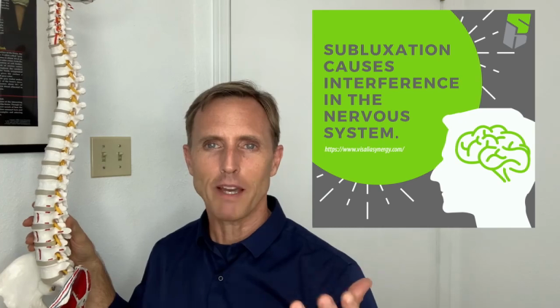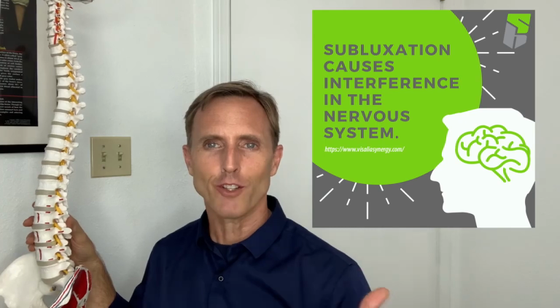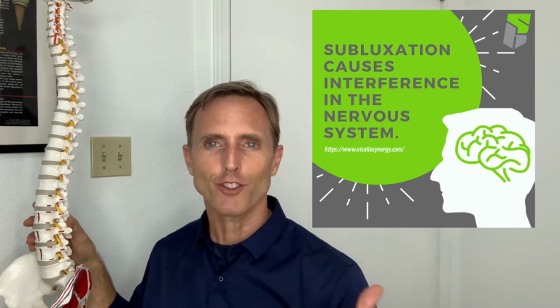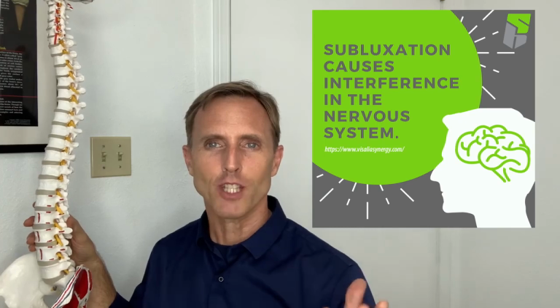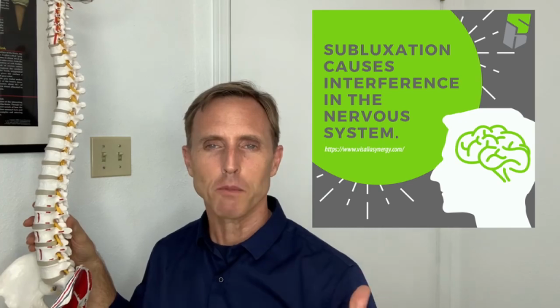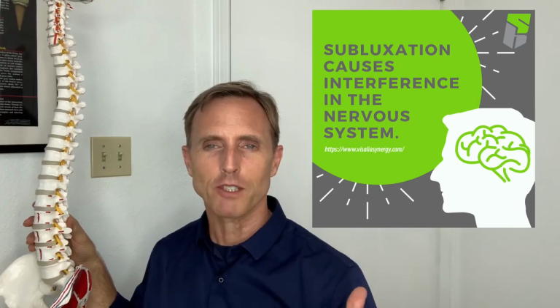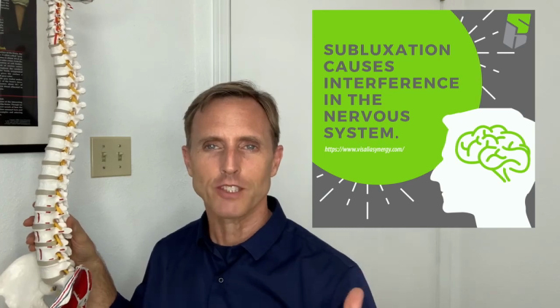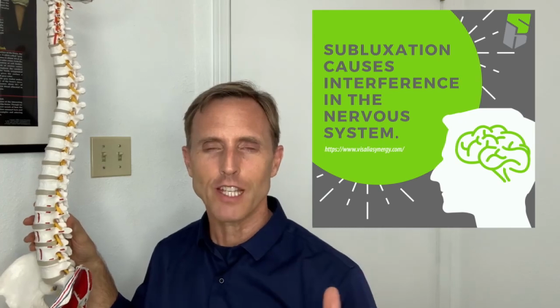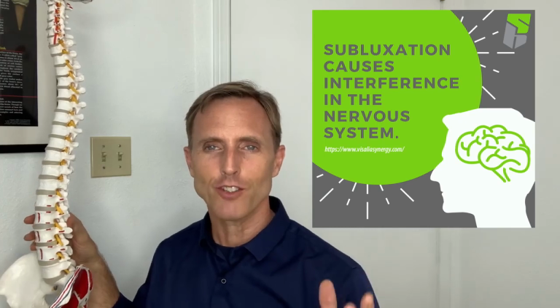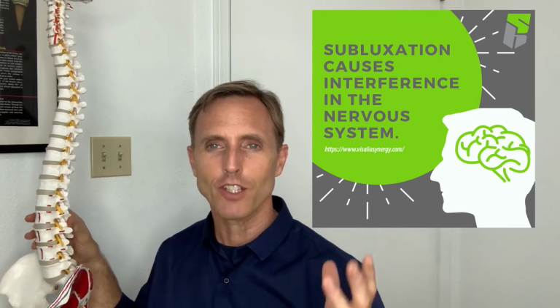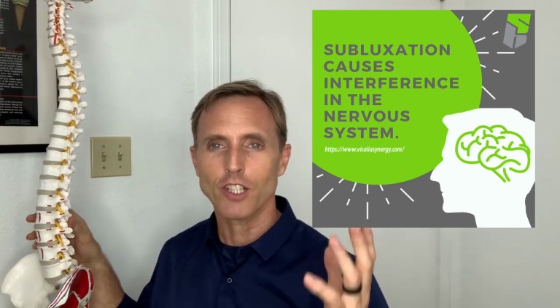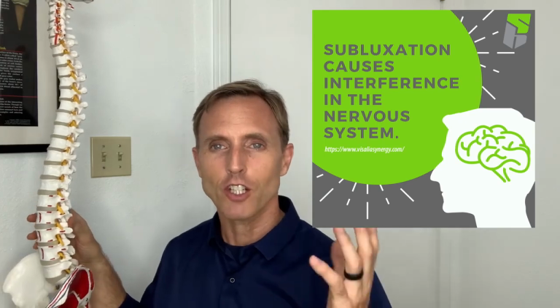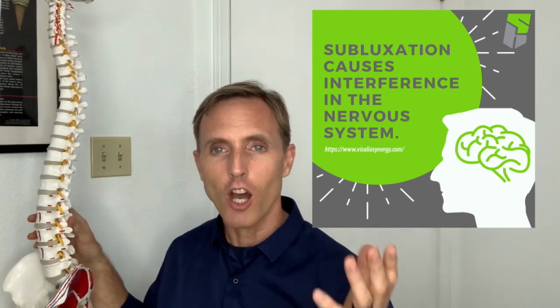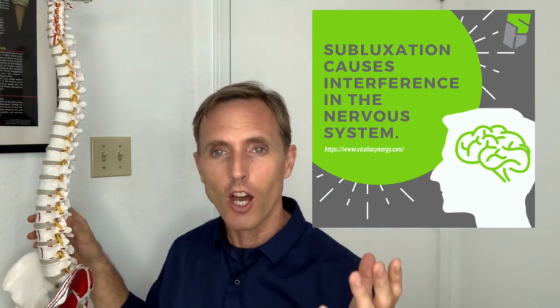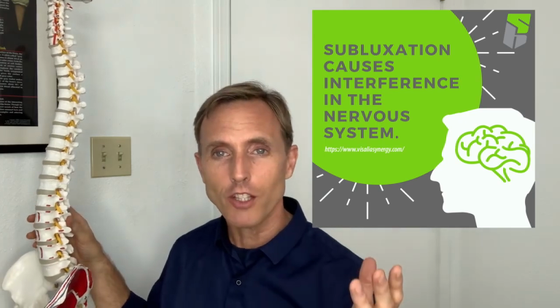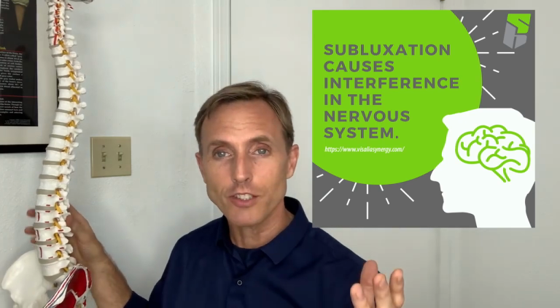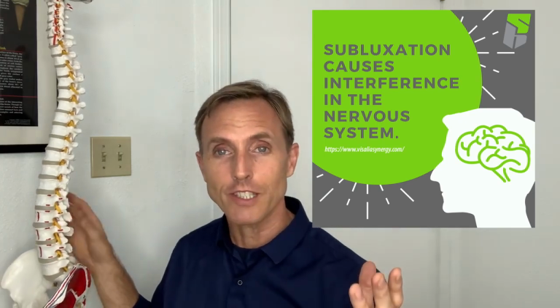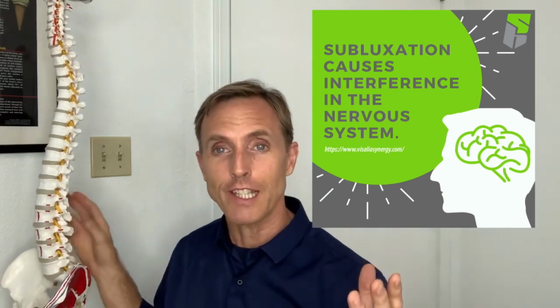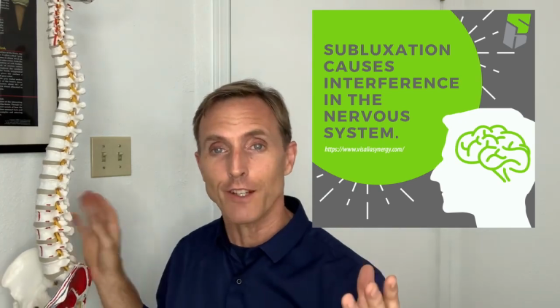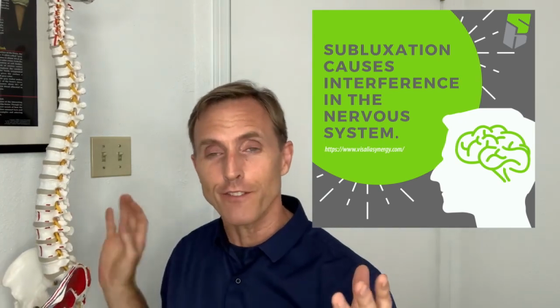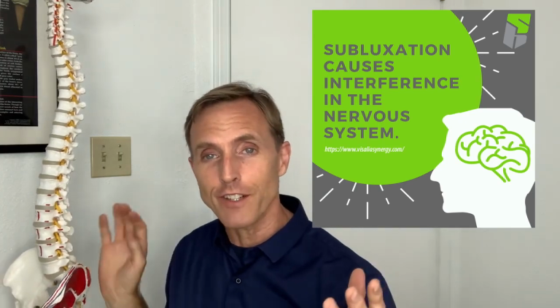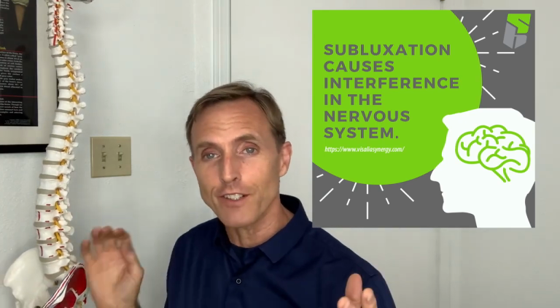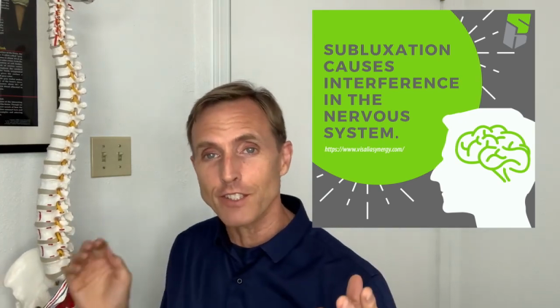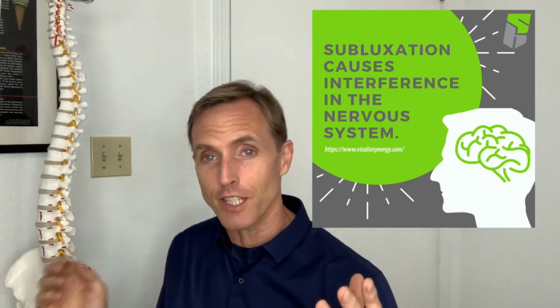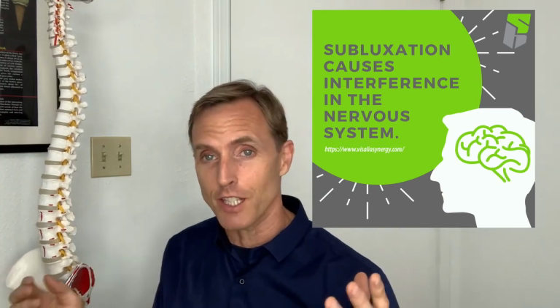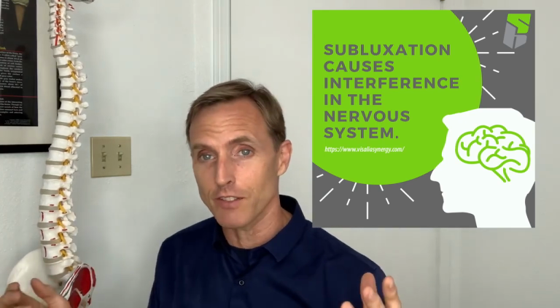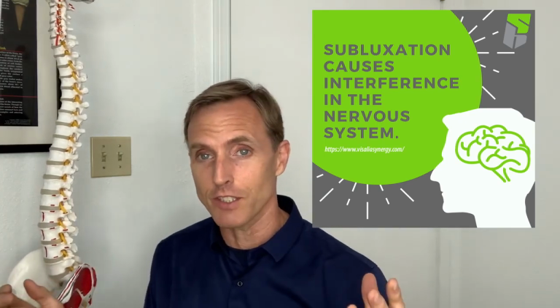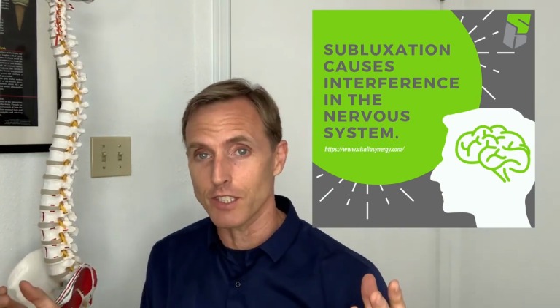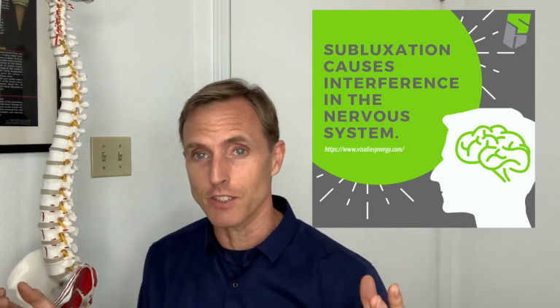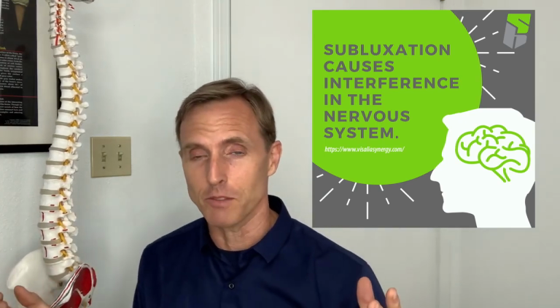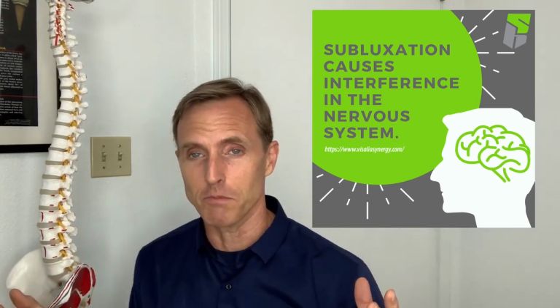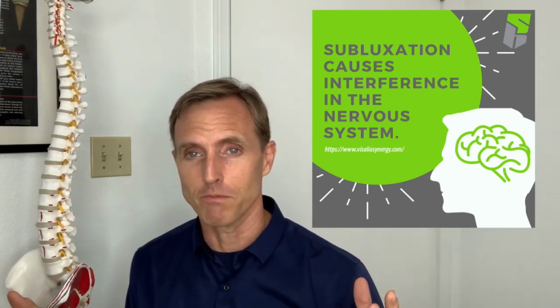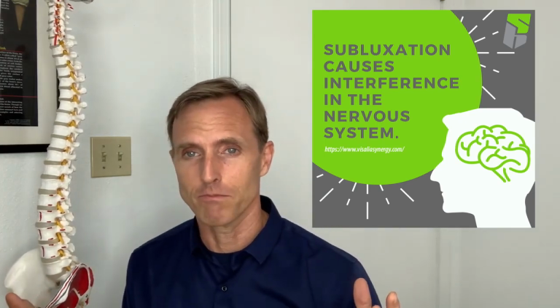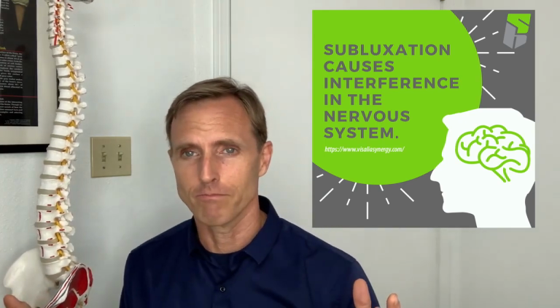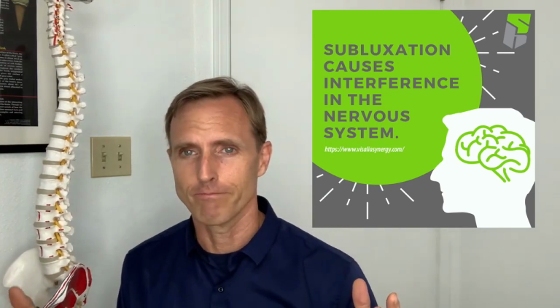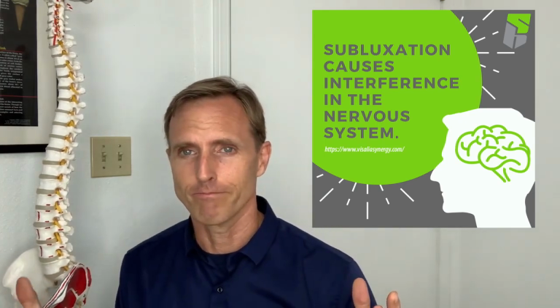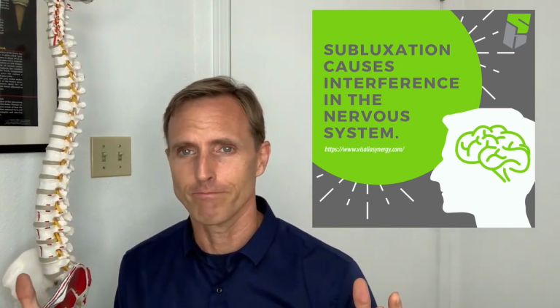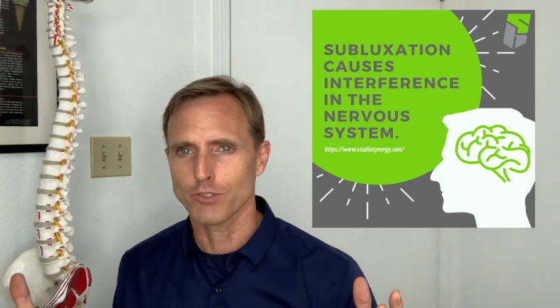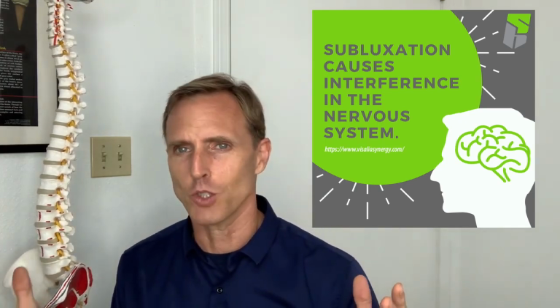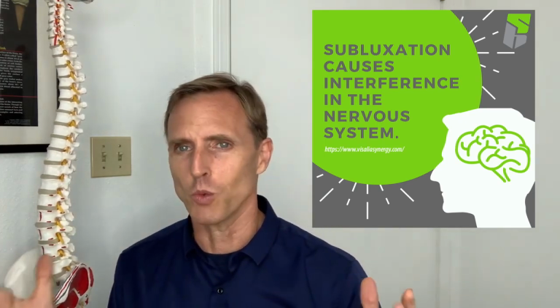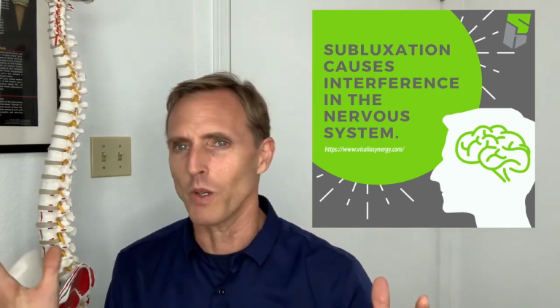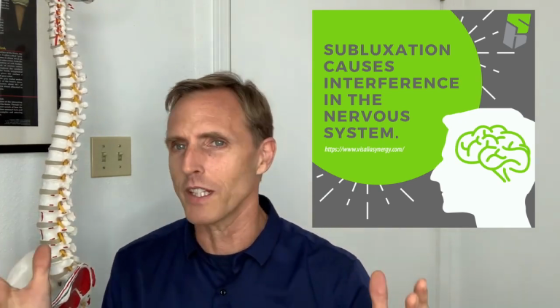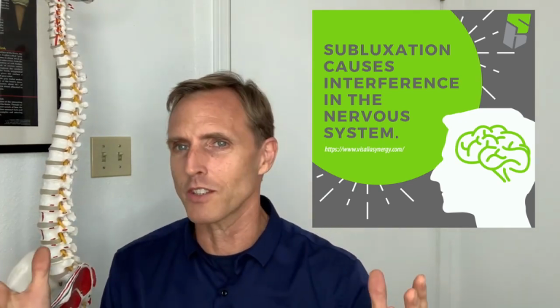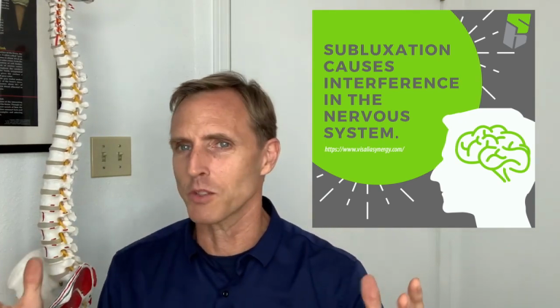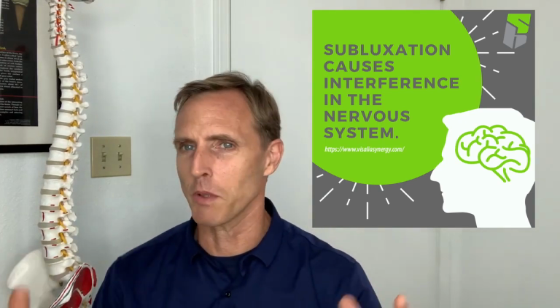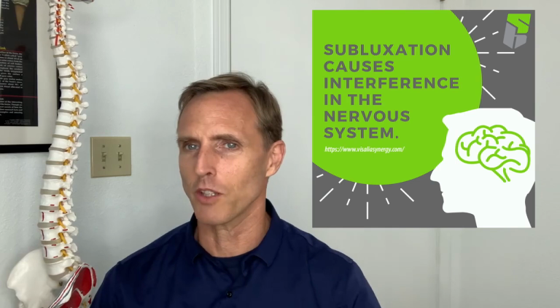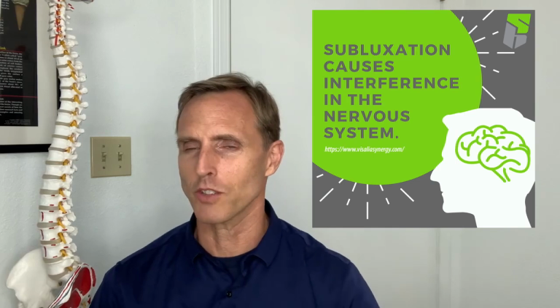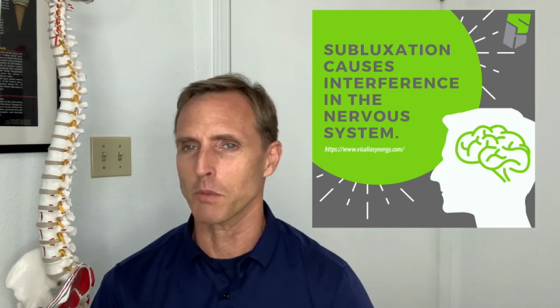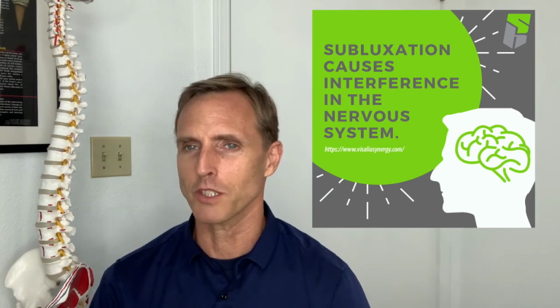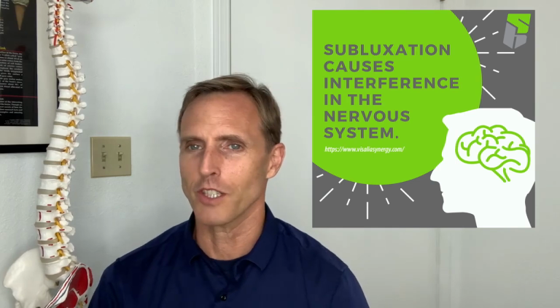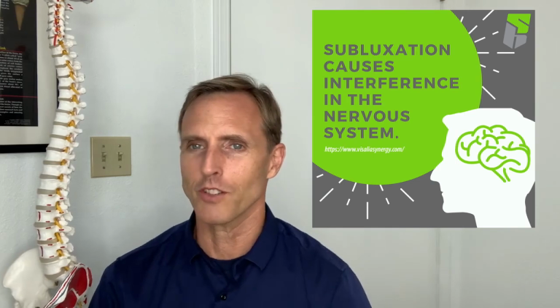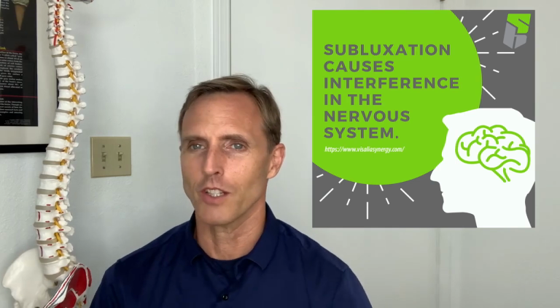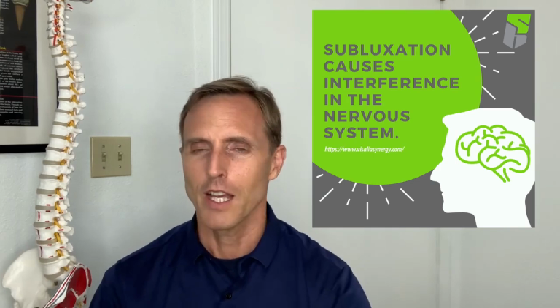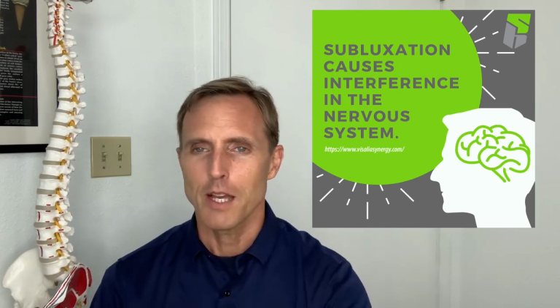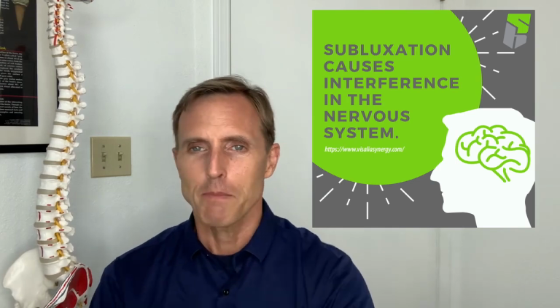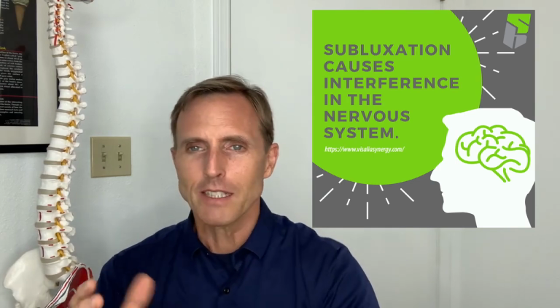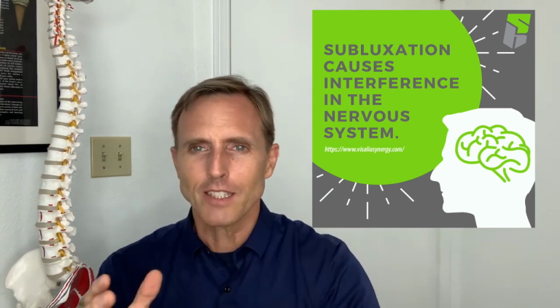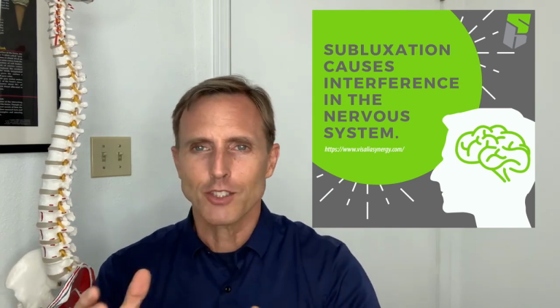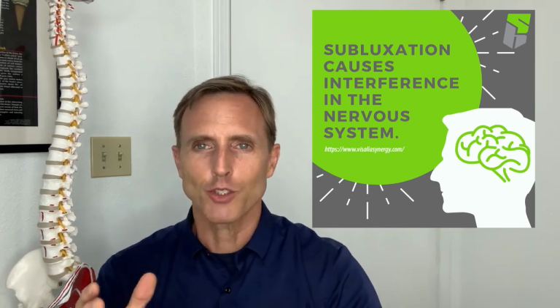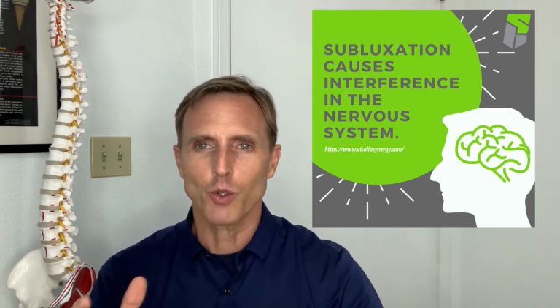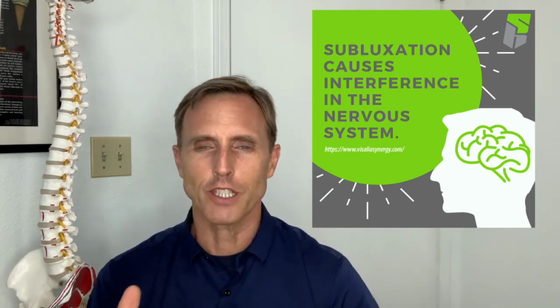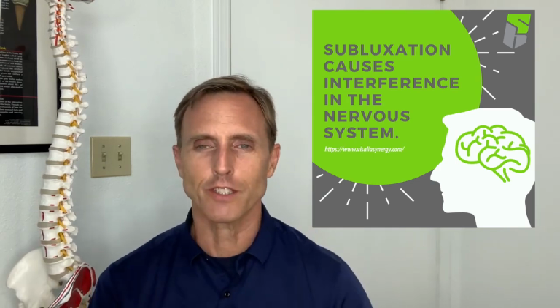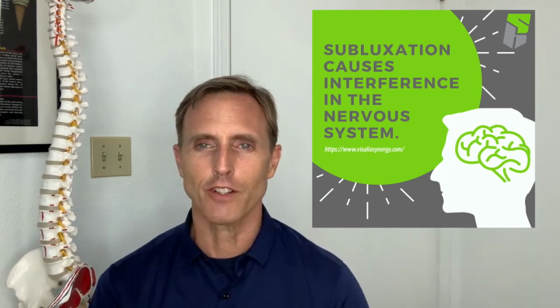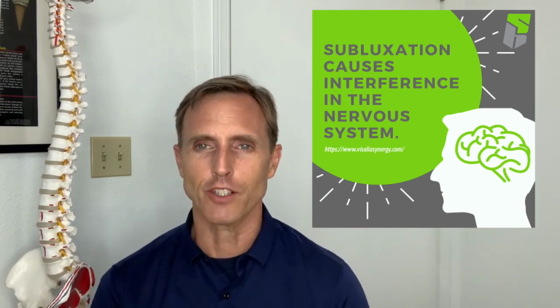Spinal subluxation causes interference in the nervous system. So what is a spinal subluxation? Basically, it's joint dysfunction.